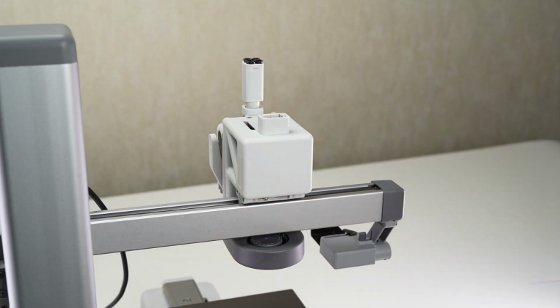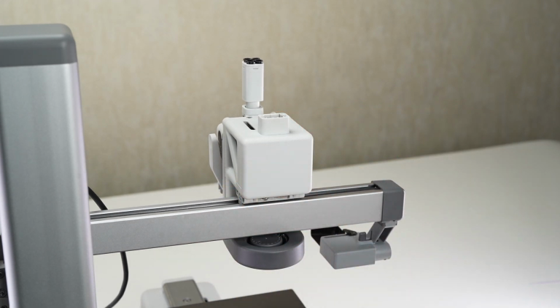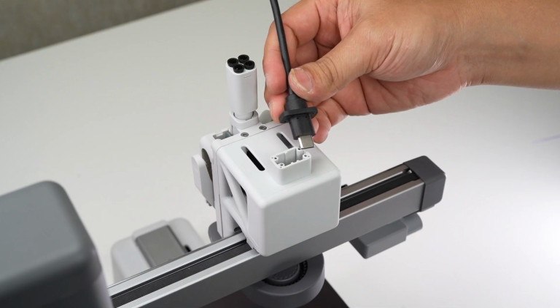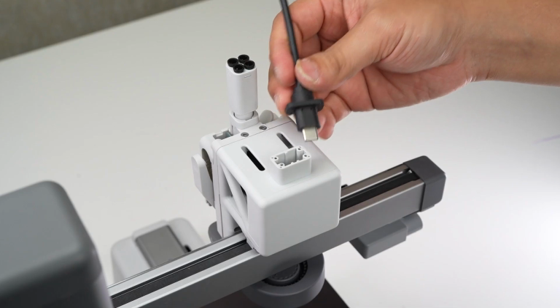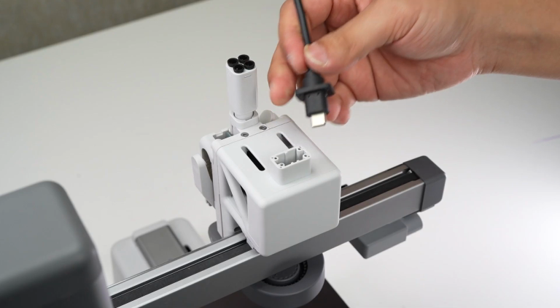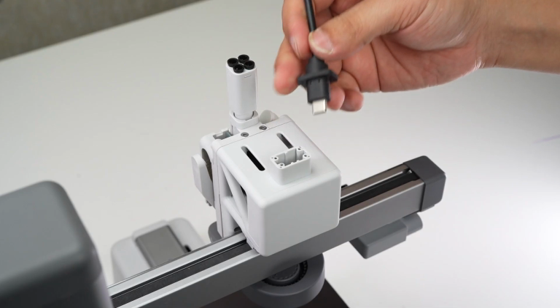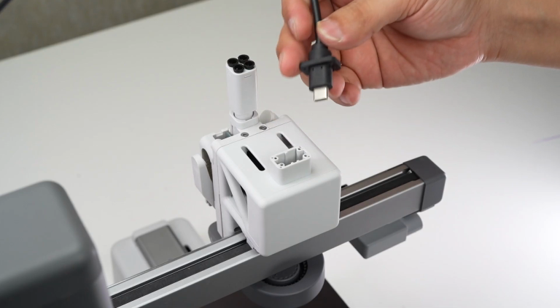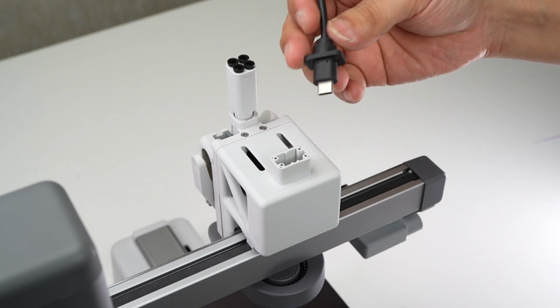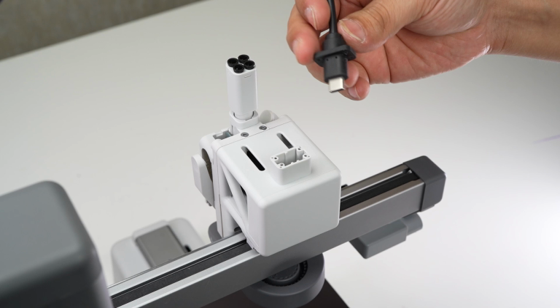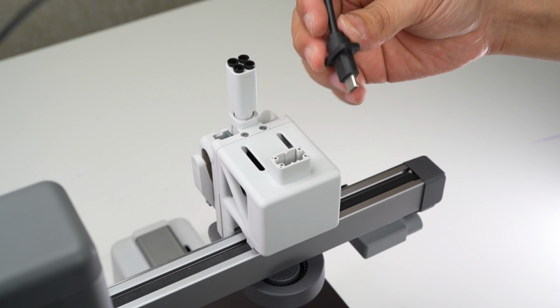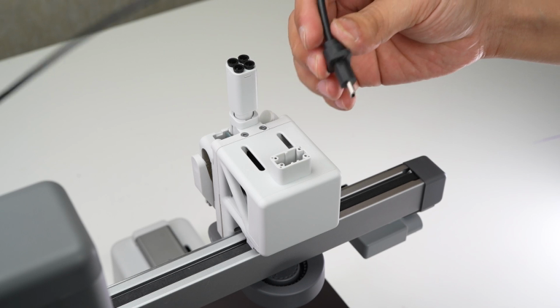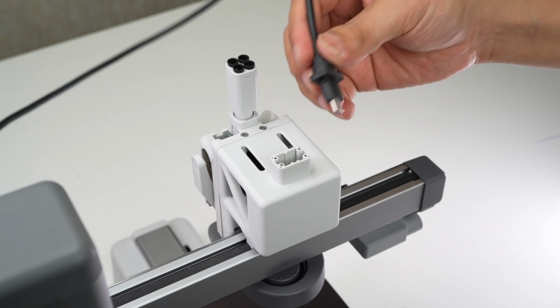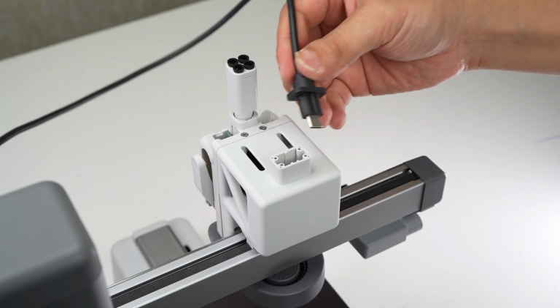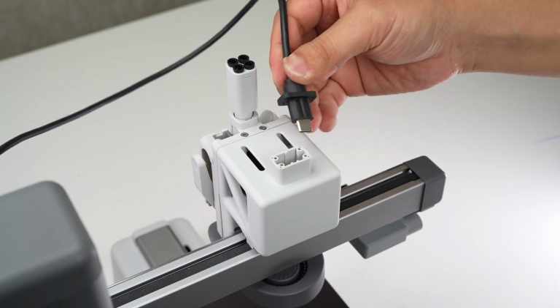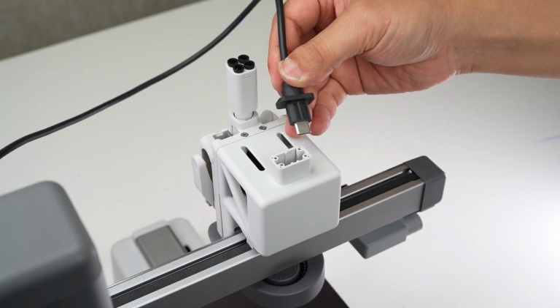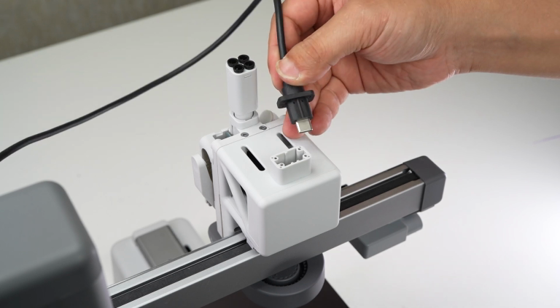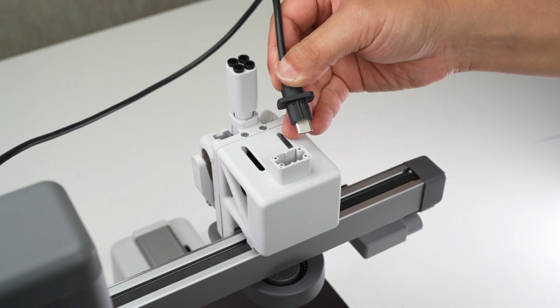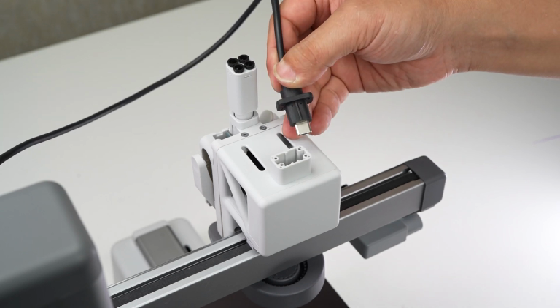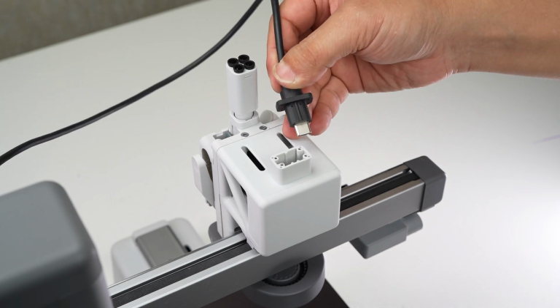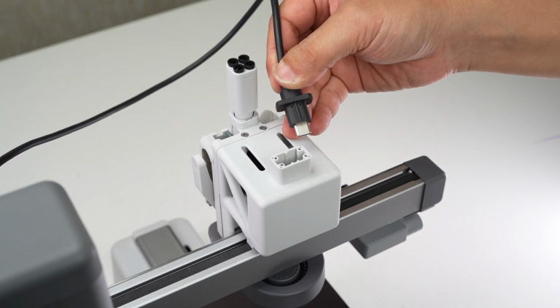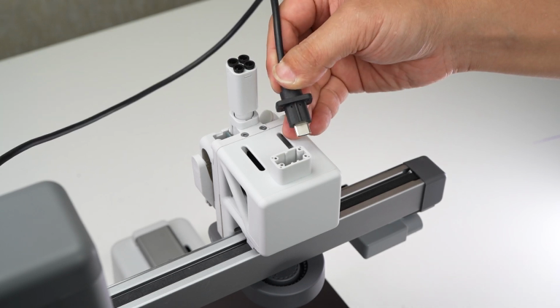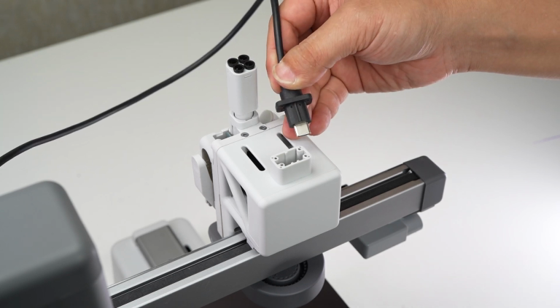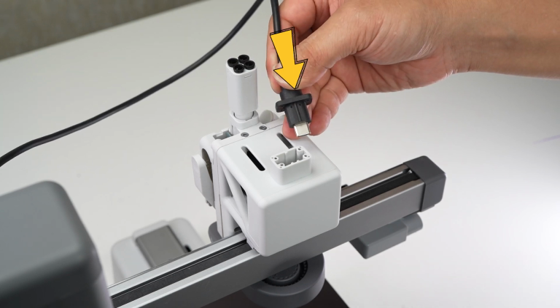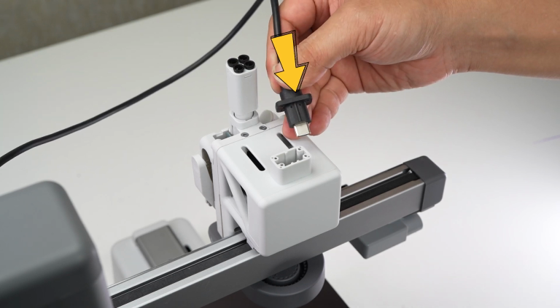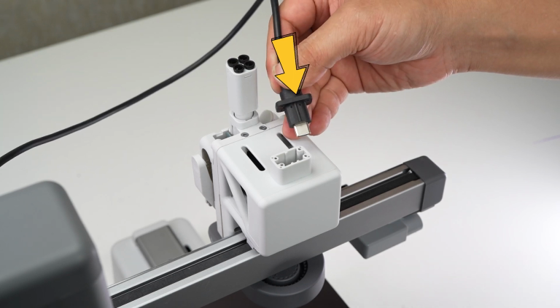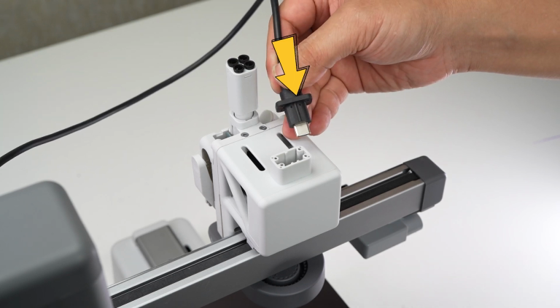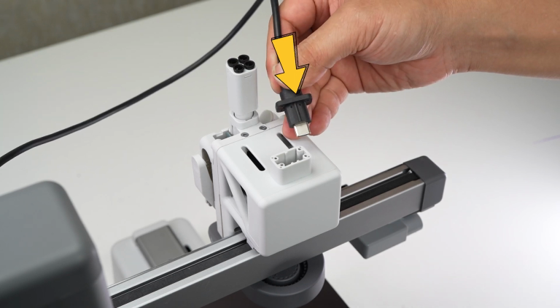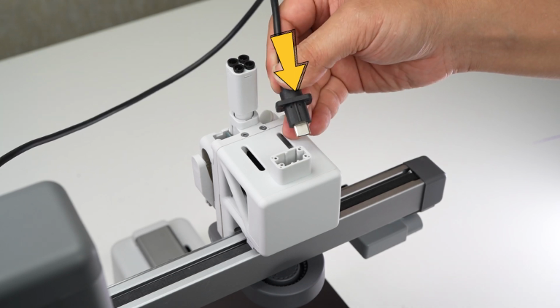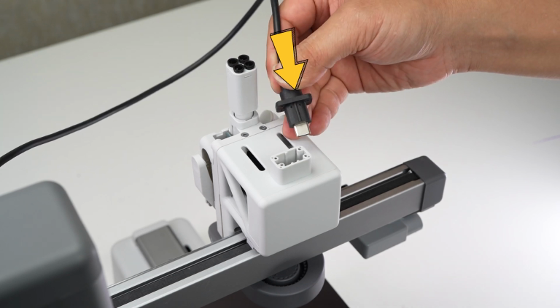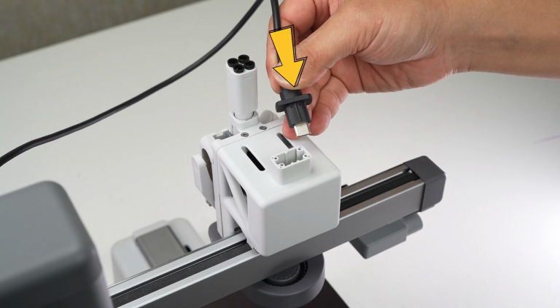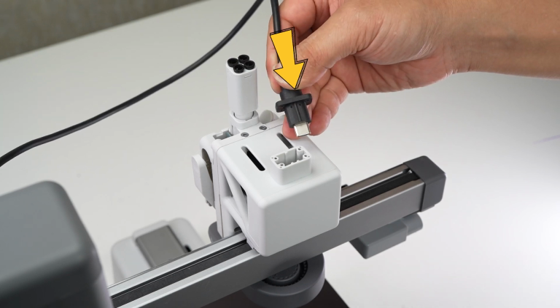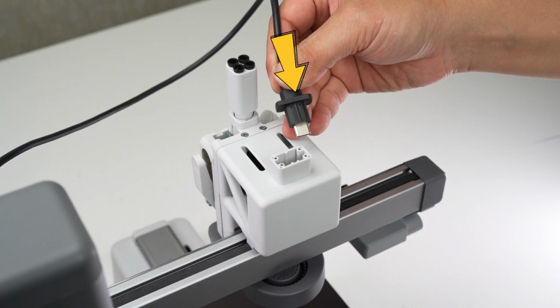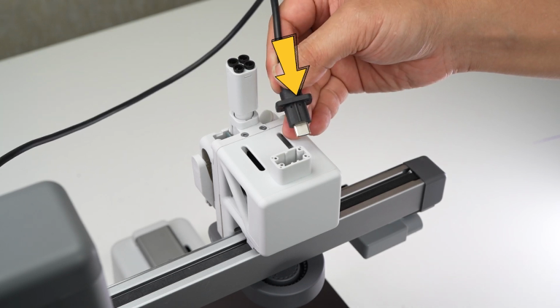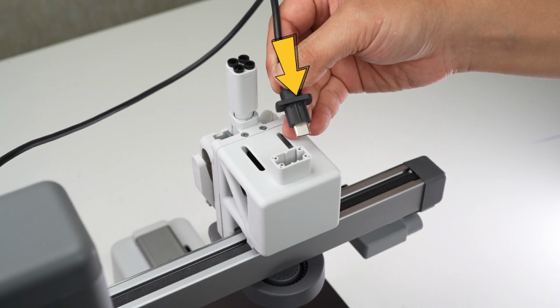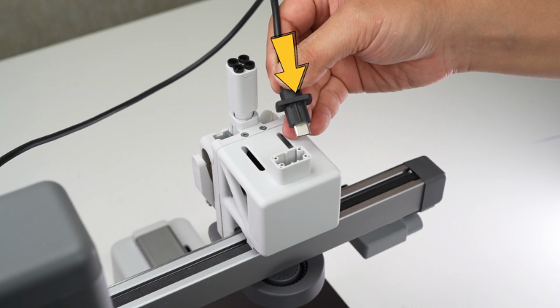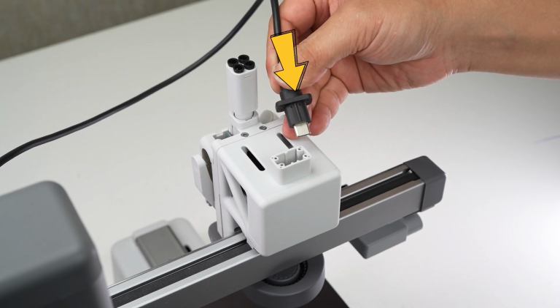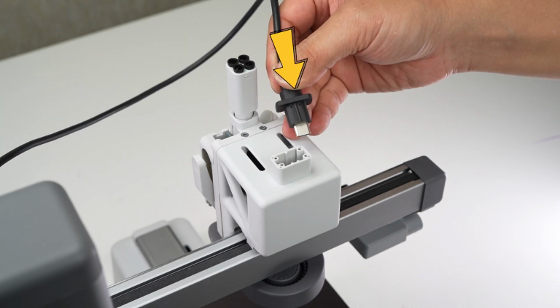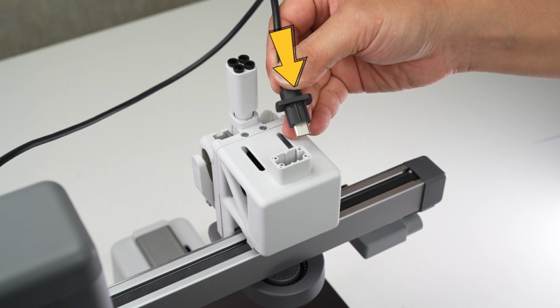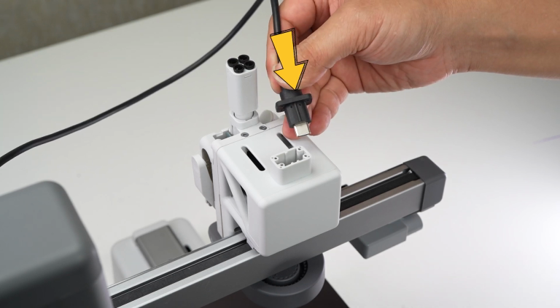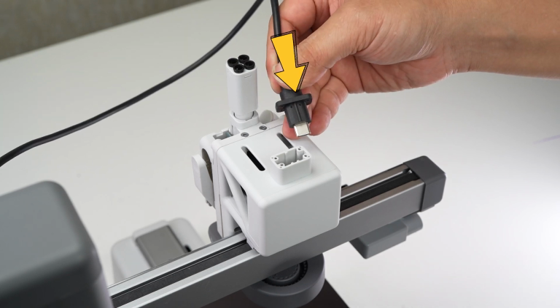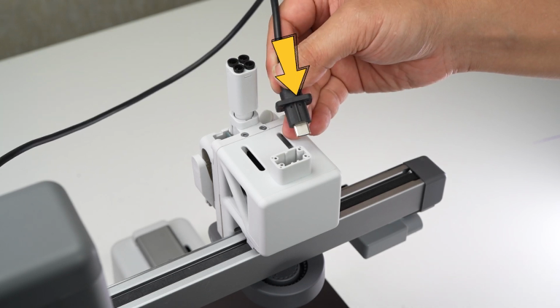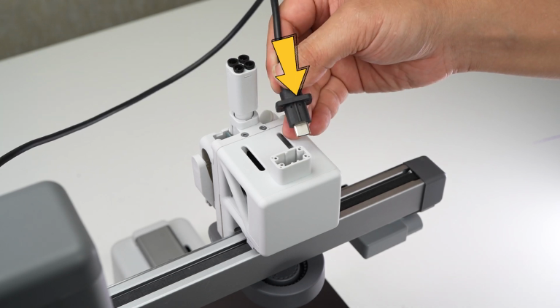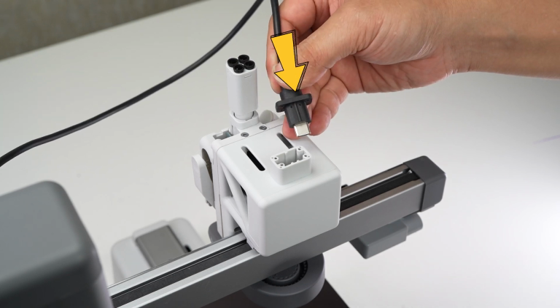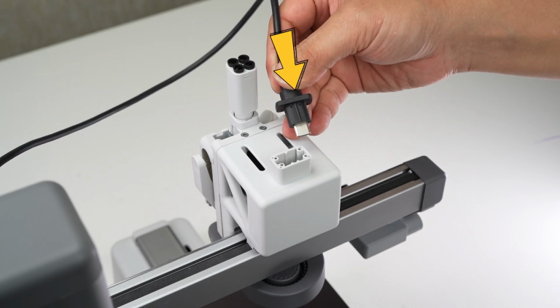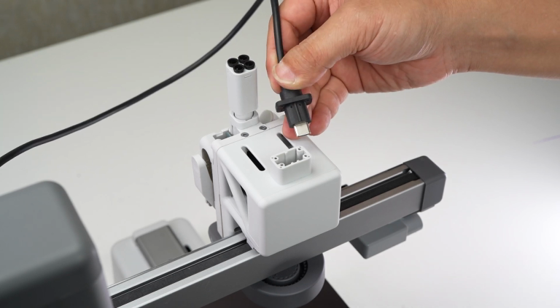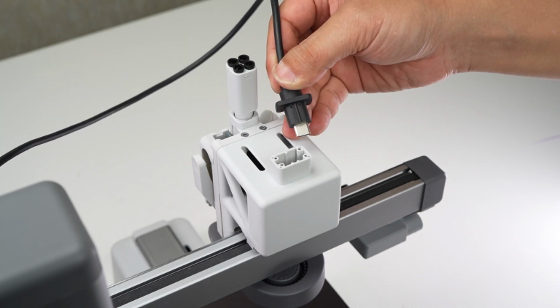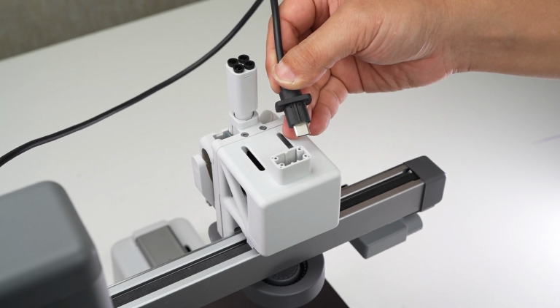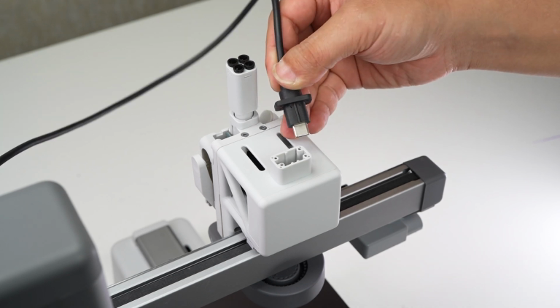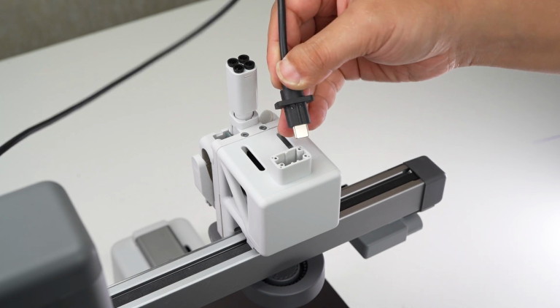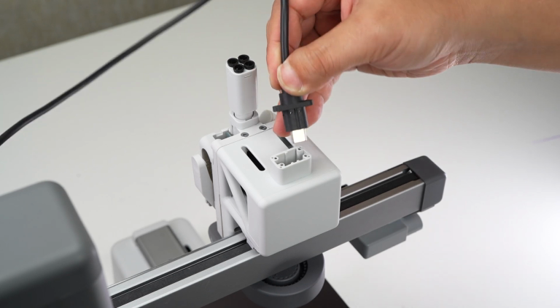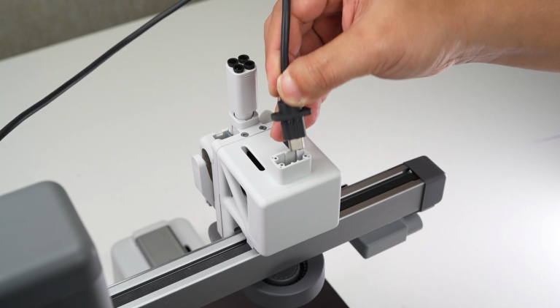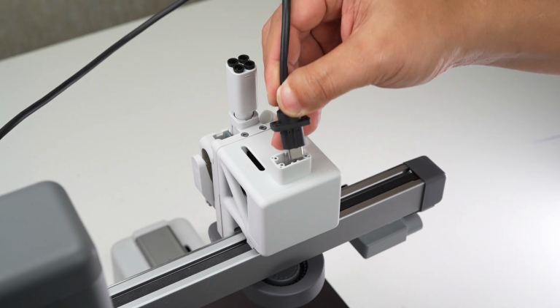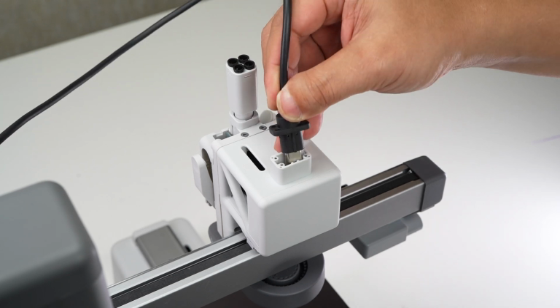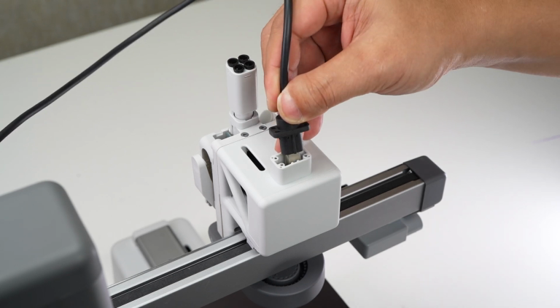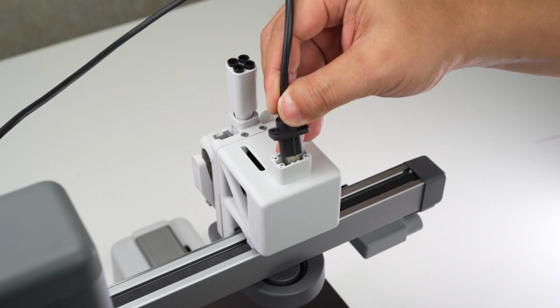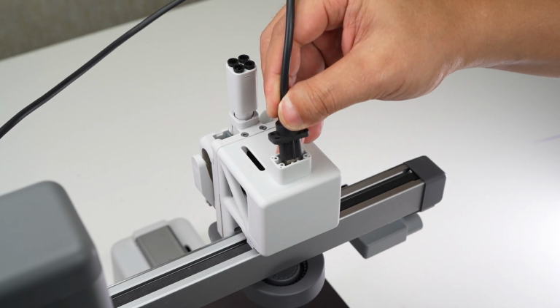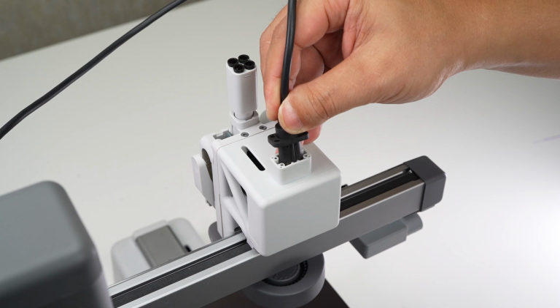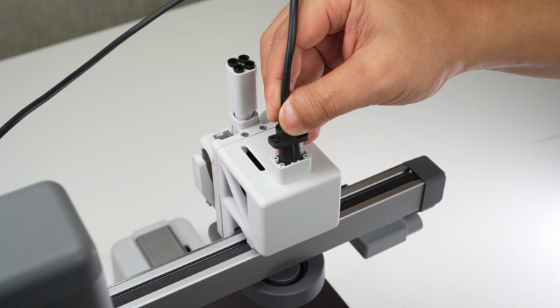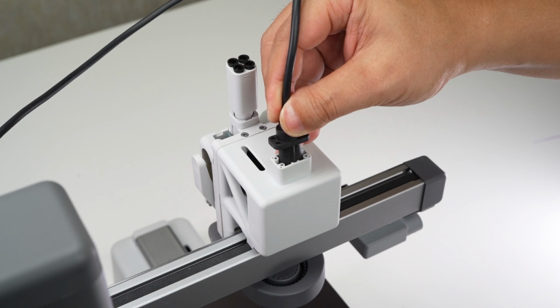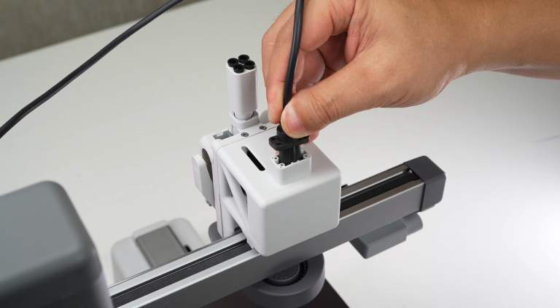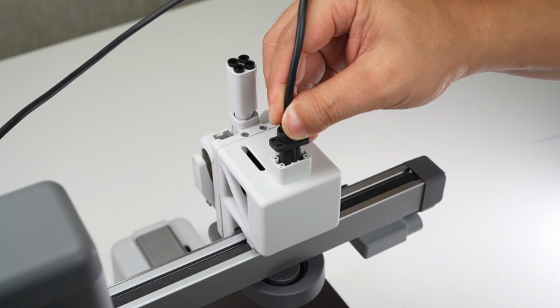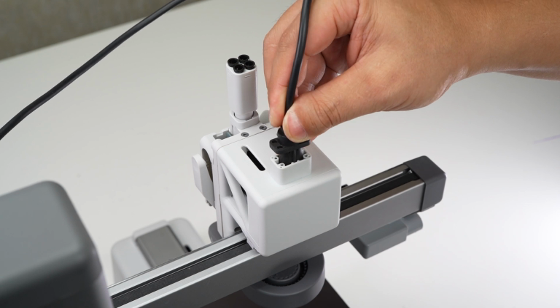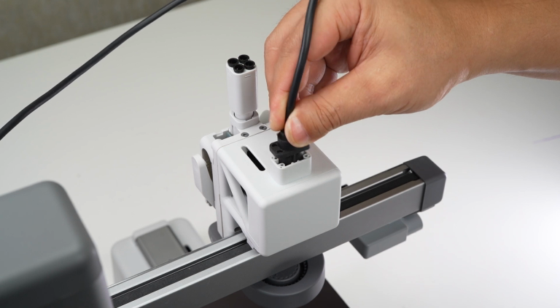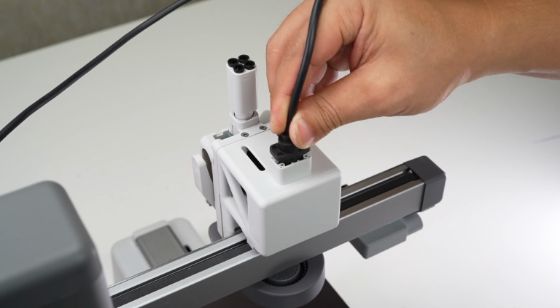Connect the USB cable to the through hole above the print head according to the direction of the slot and lock in four screws.